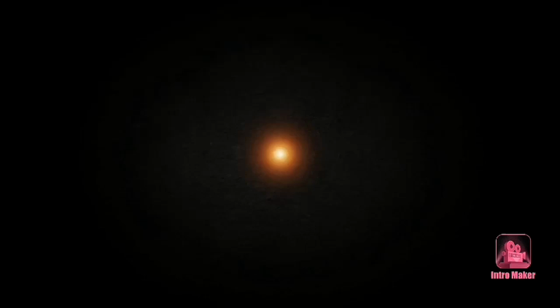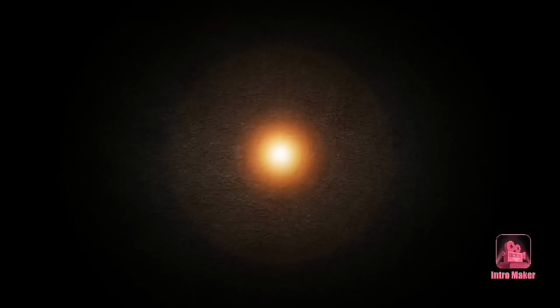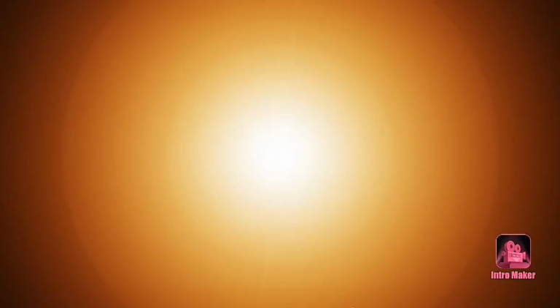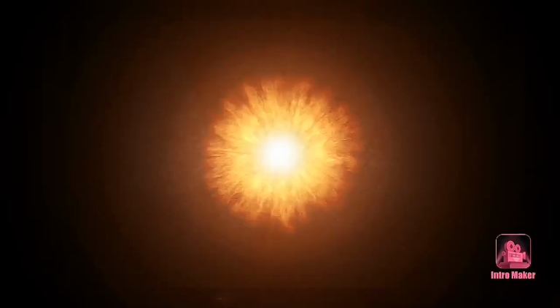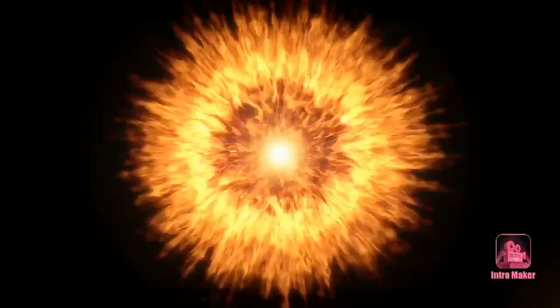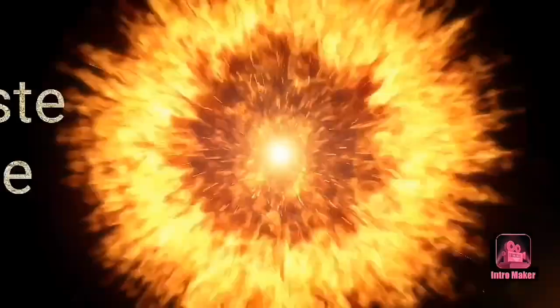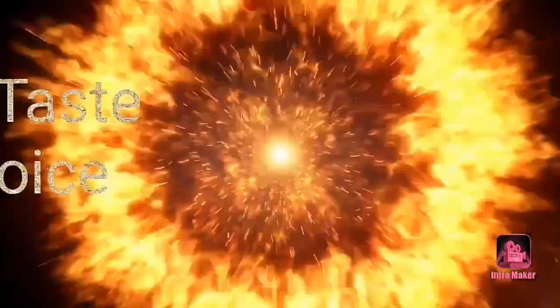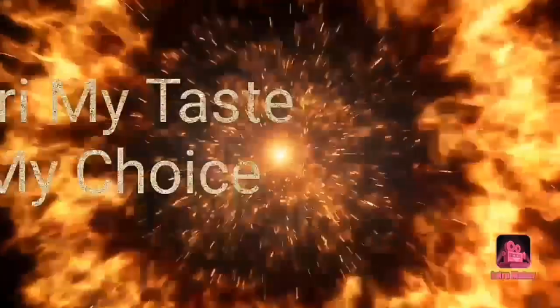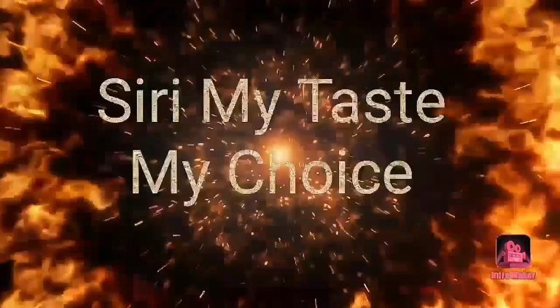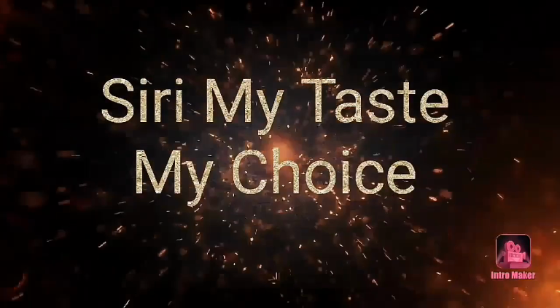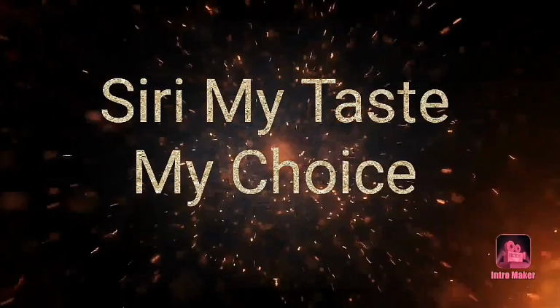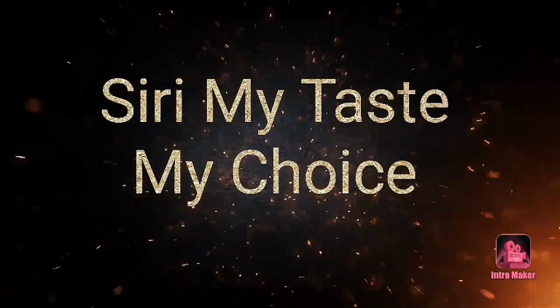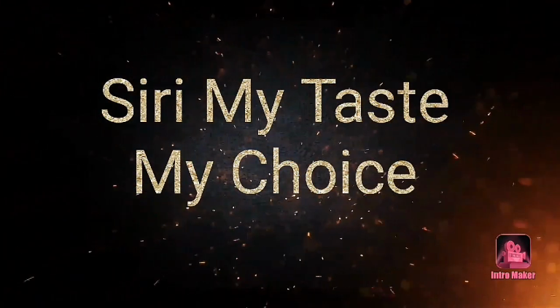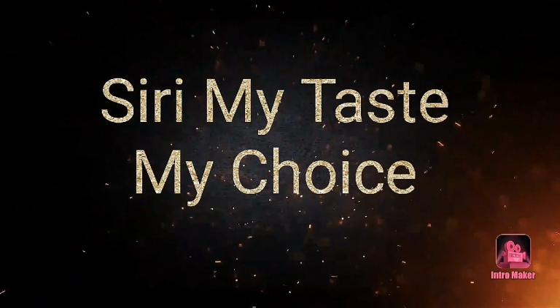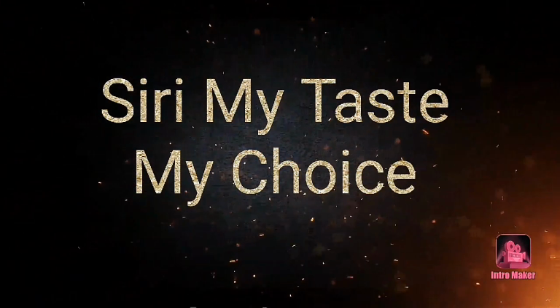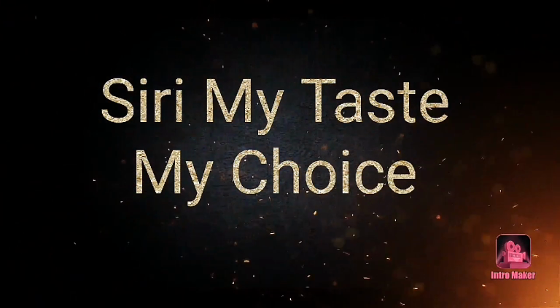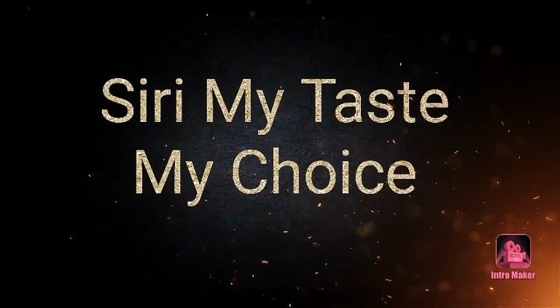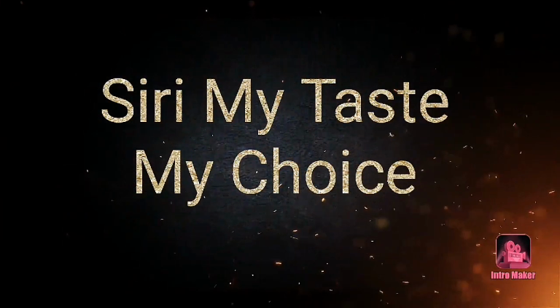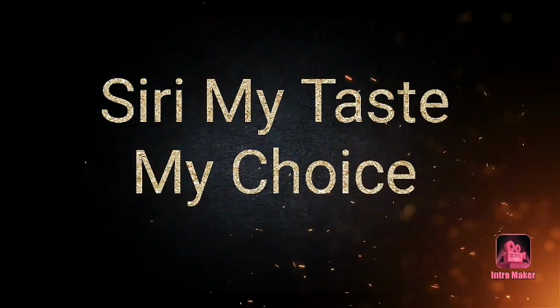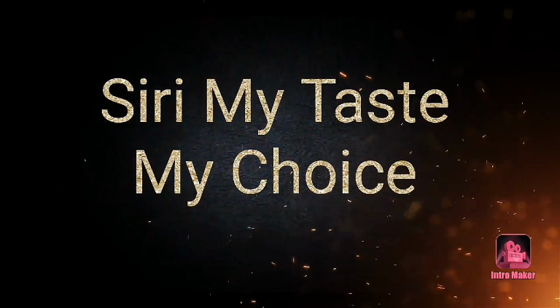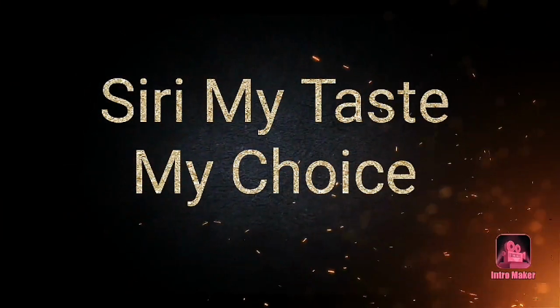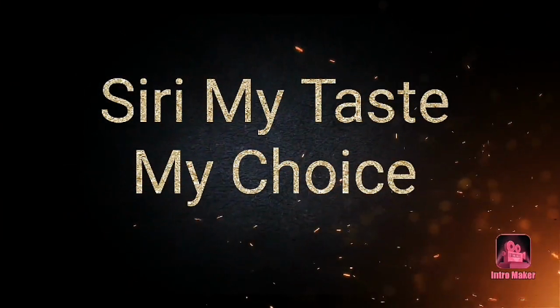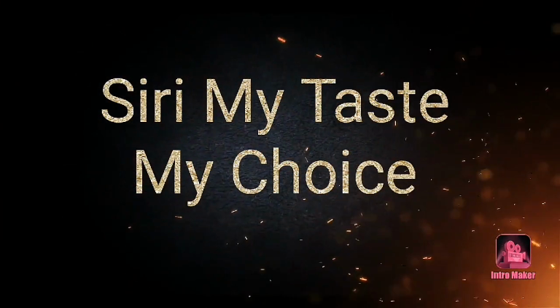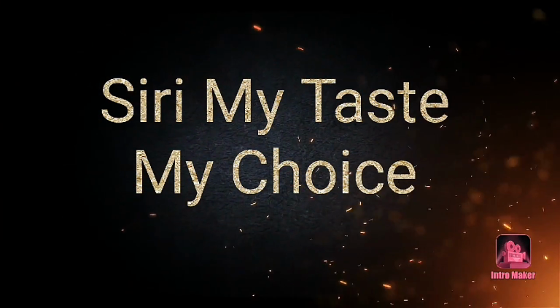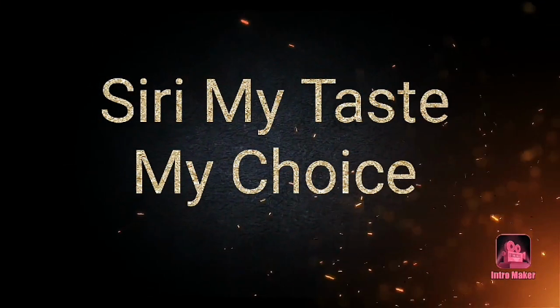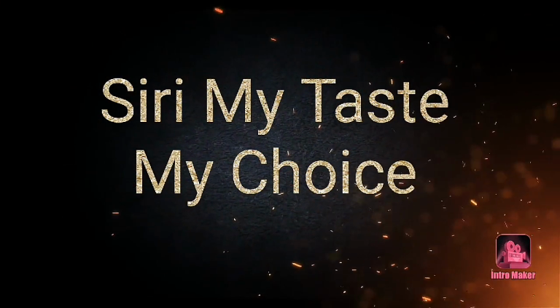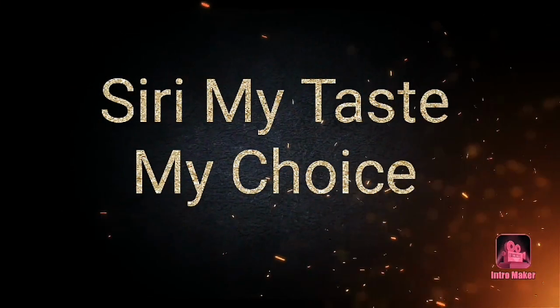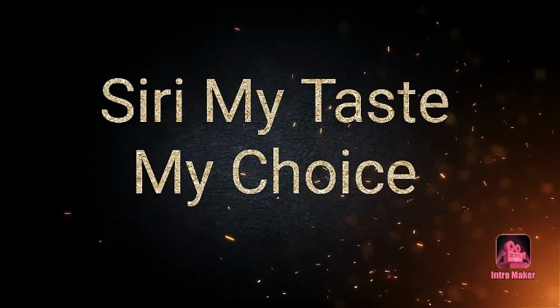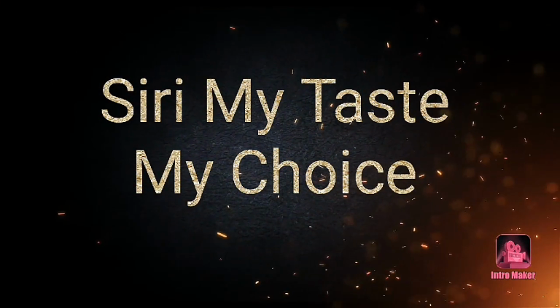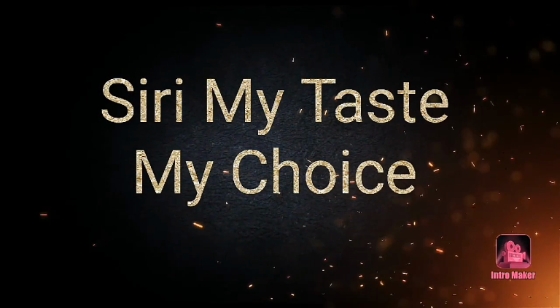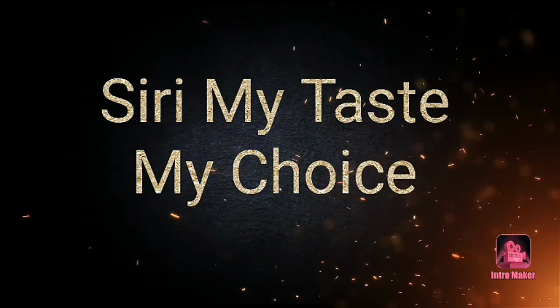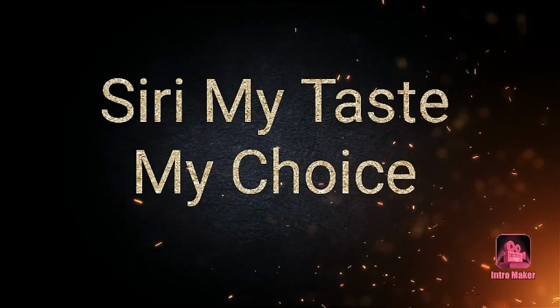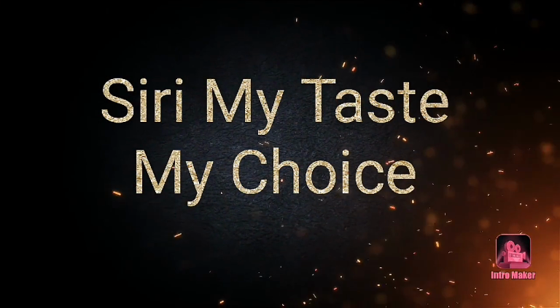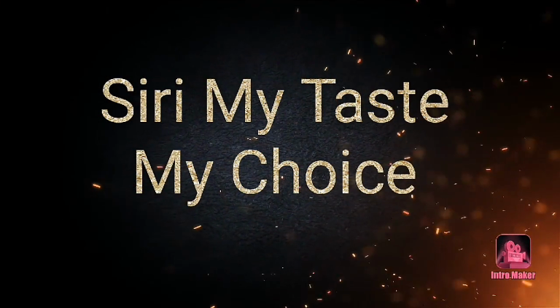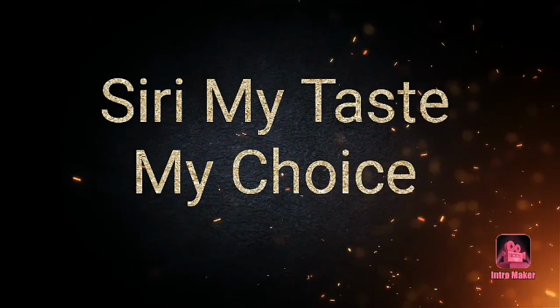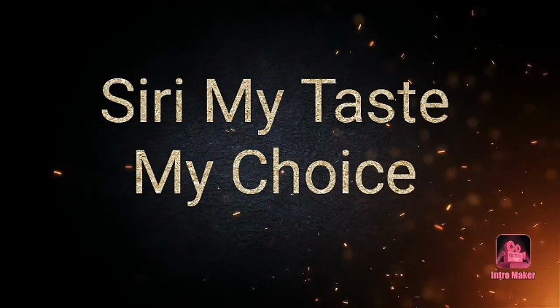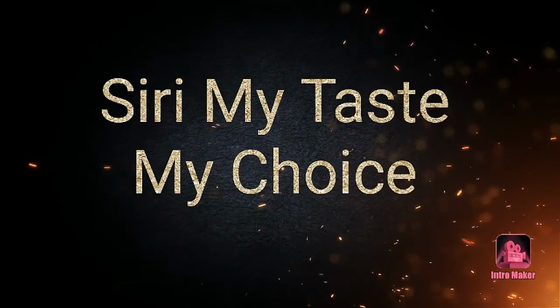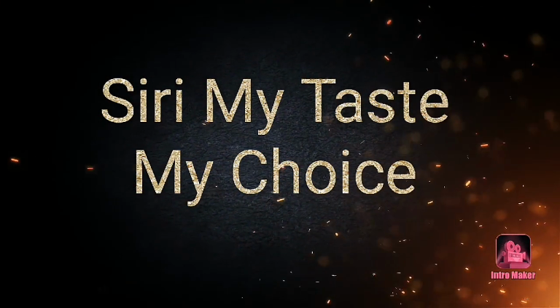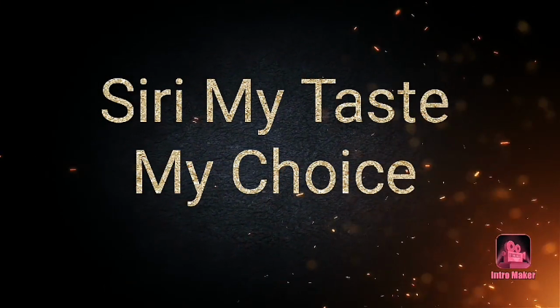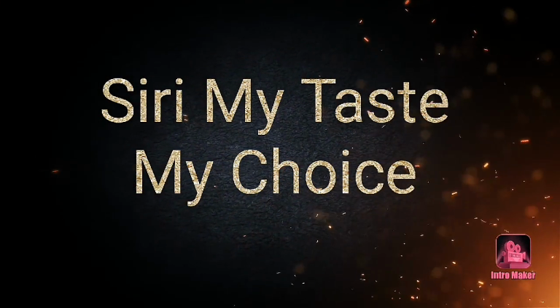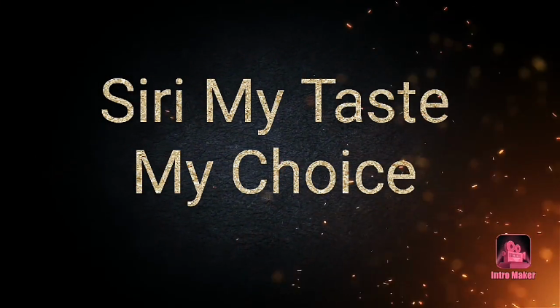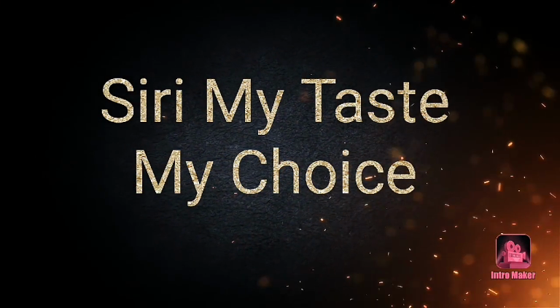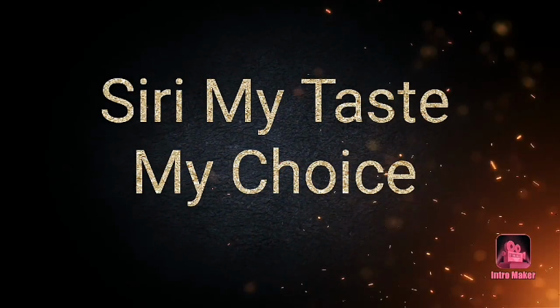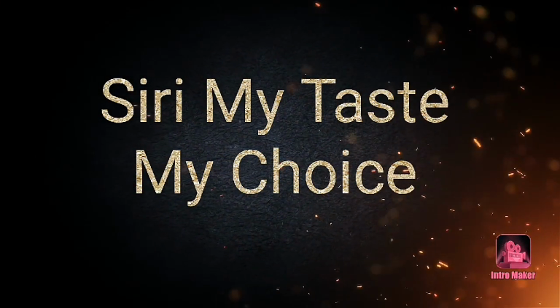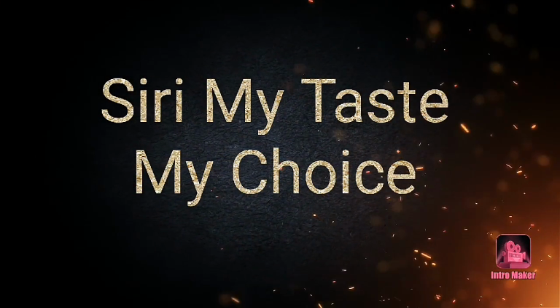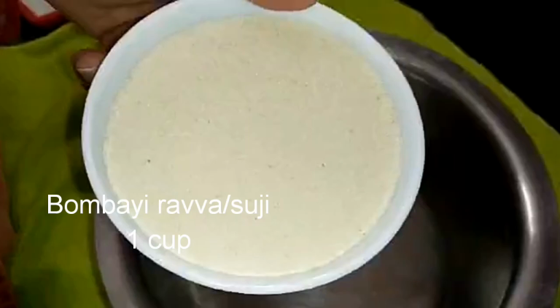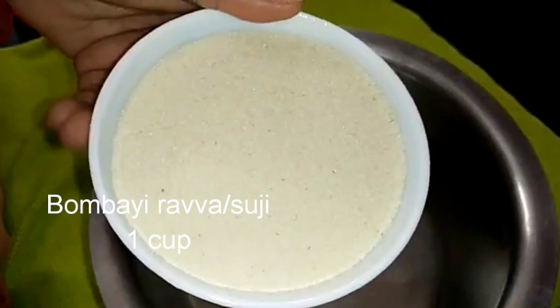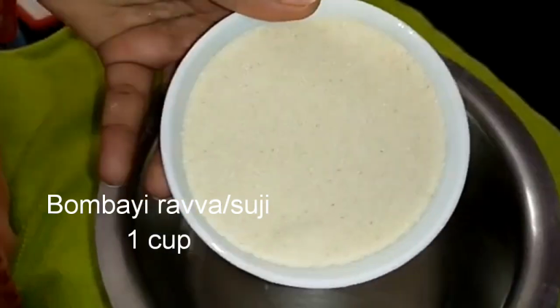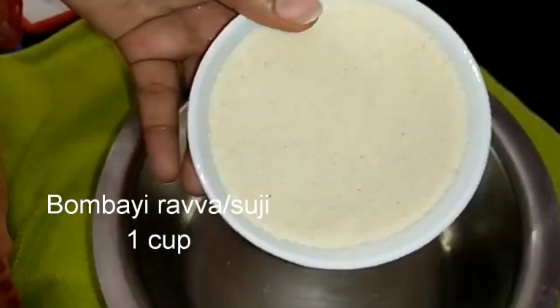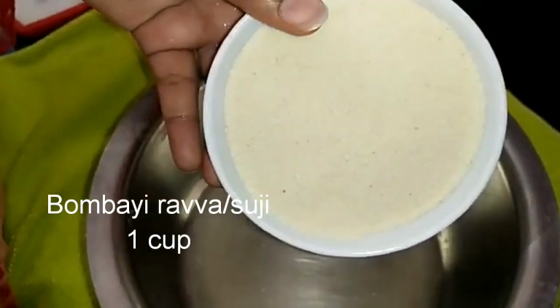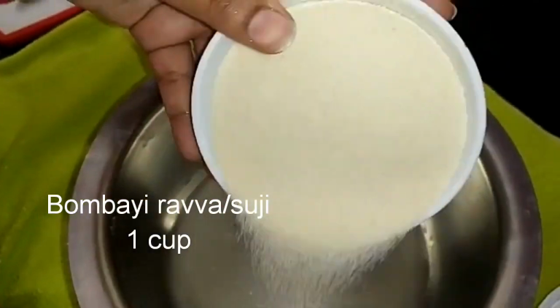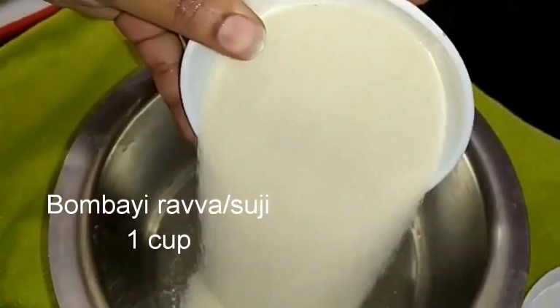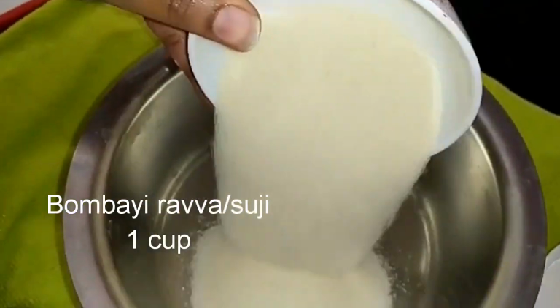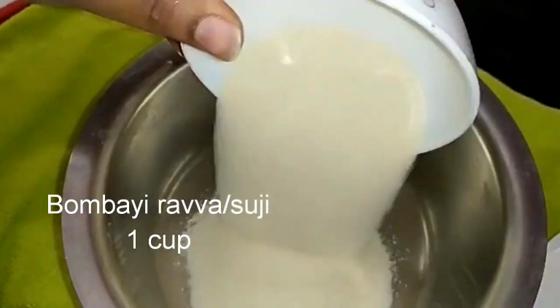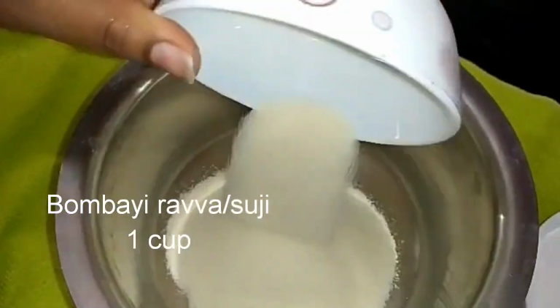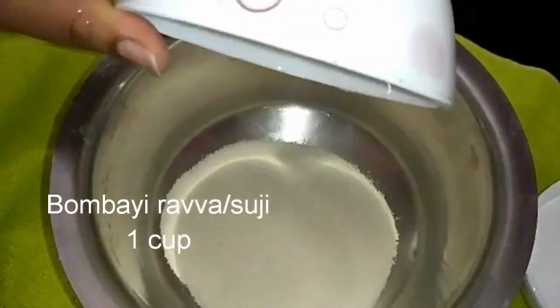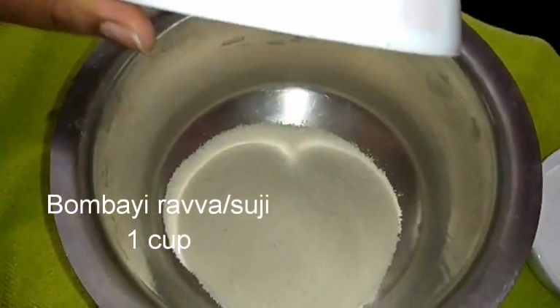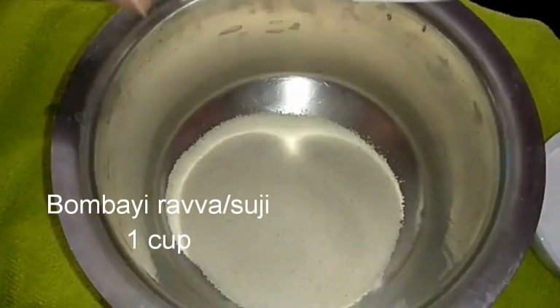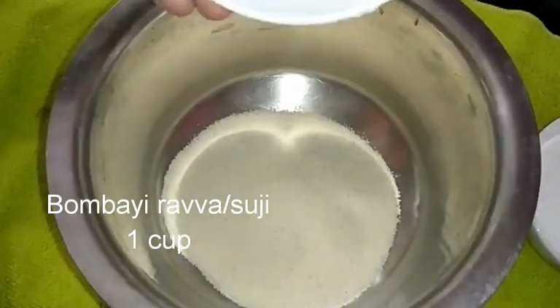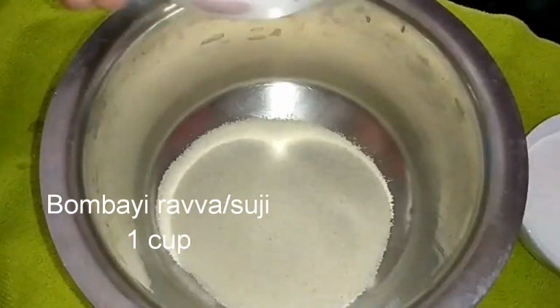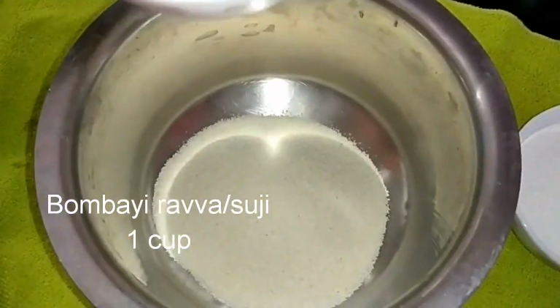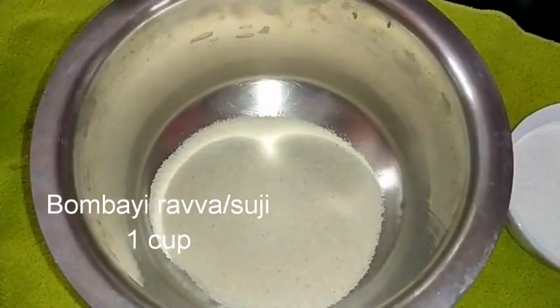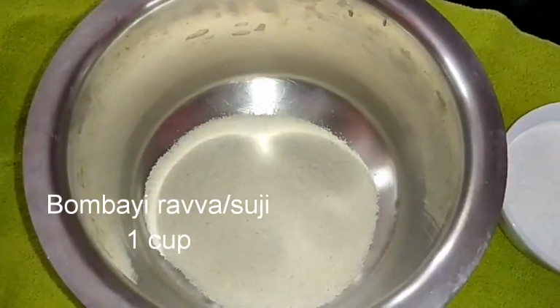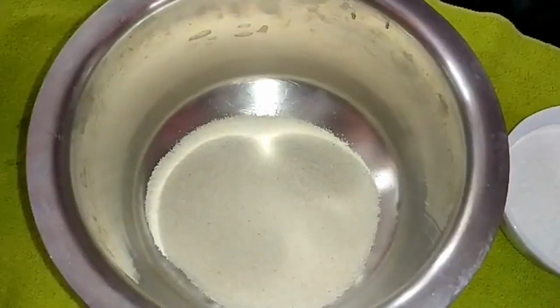Good afternoon everybody. Welcome to our channel, Siri My Taste My Choice. Today's recipe is Rava Dosa.